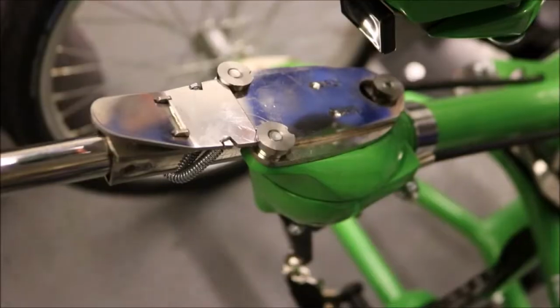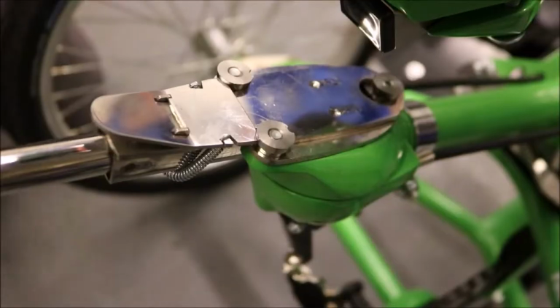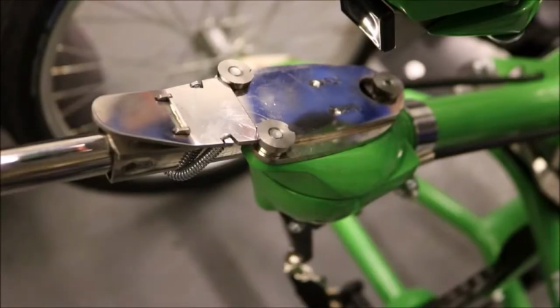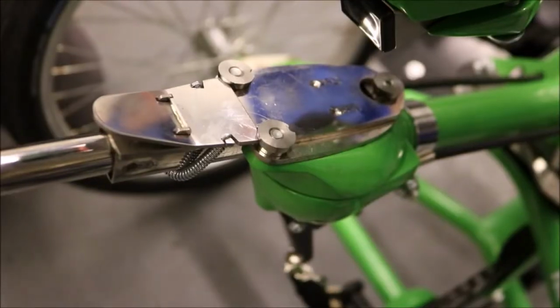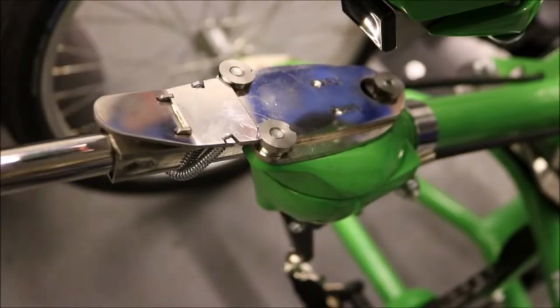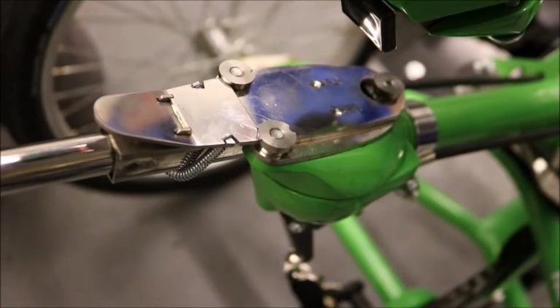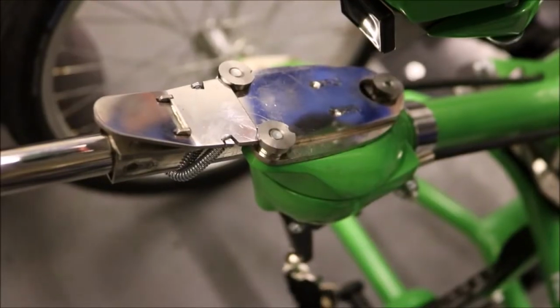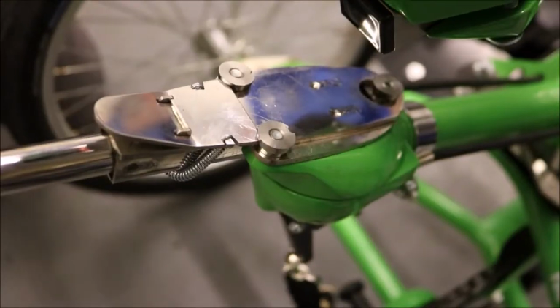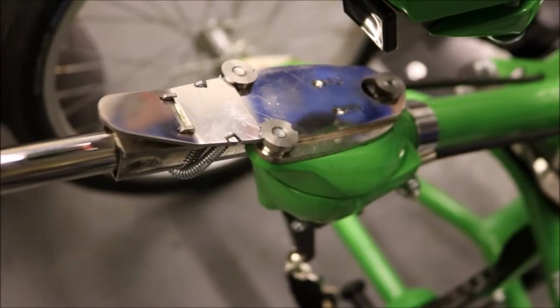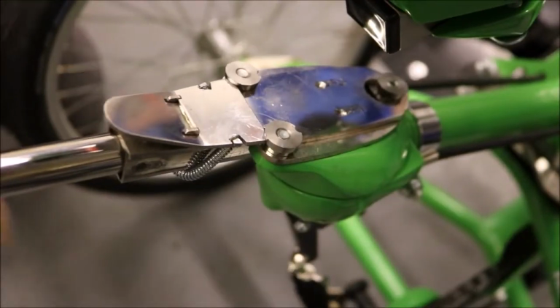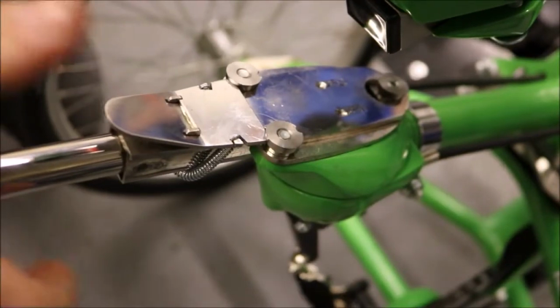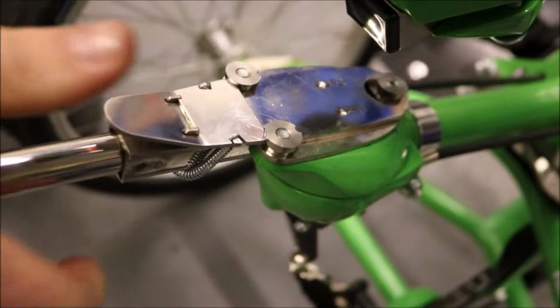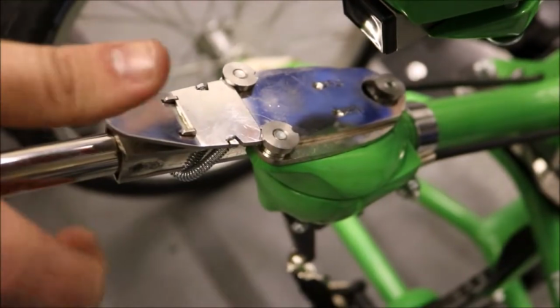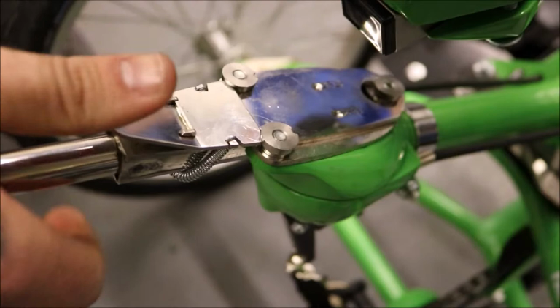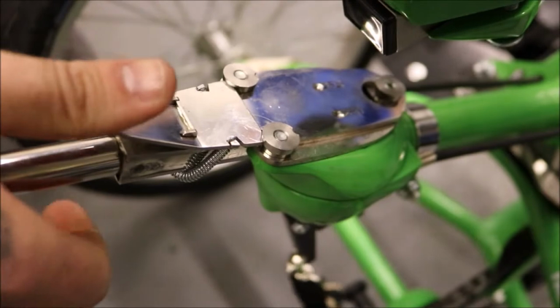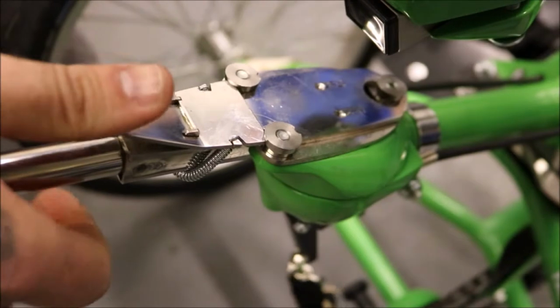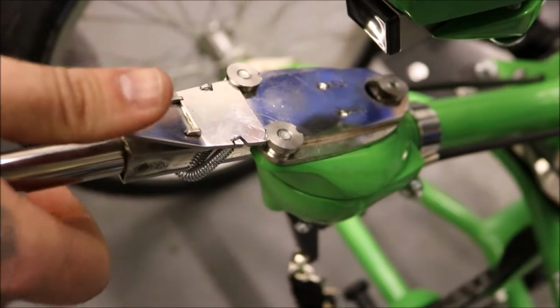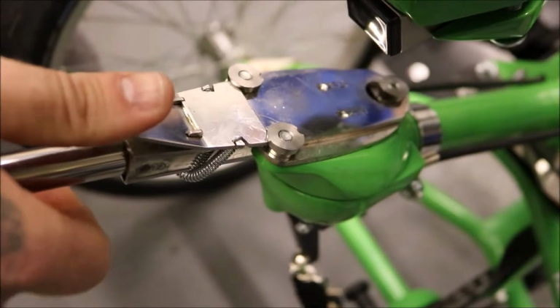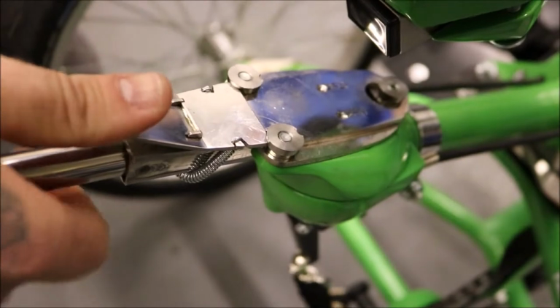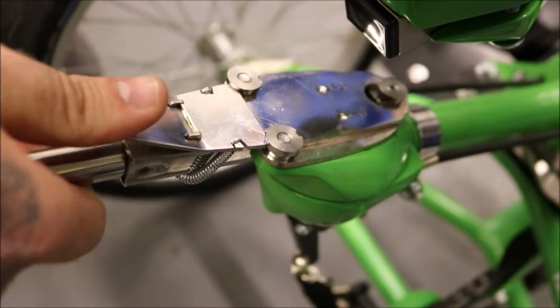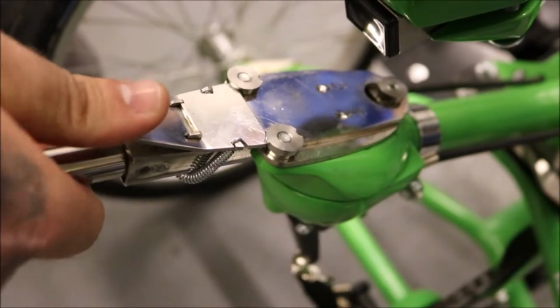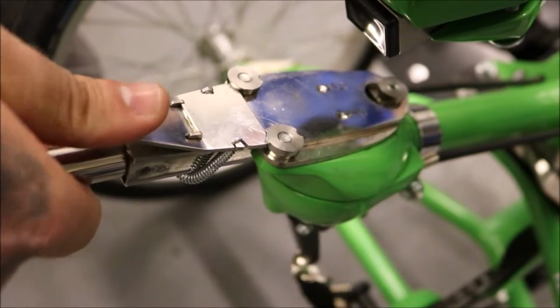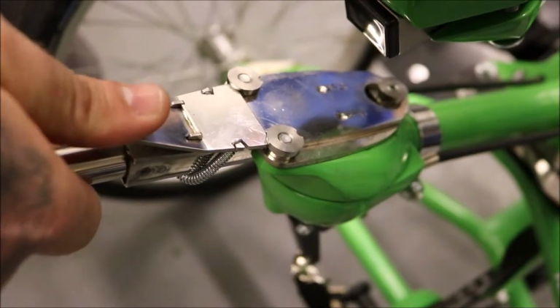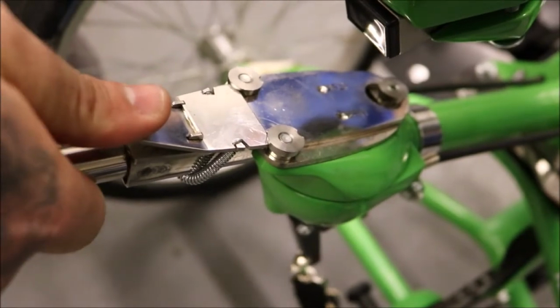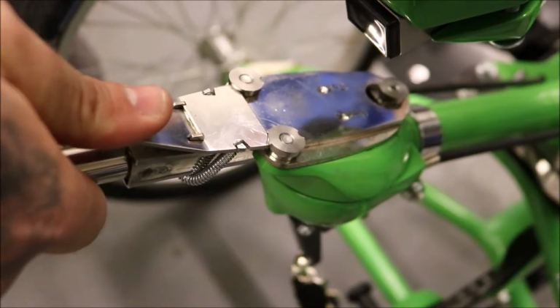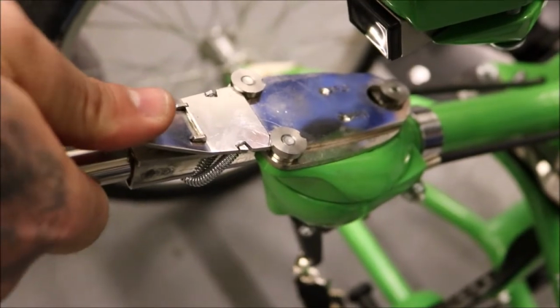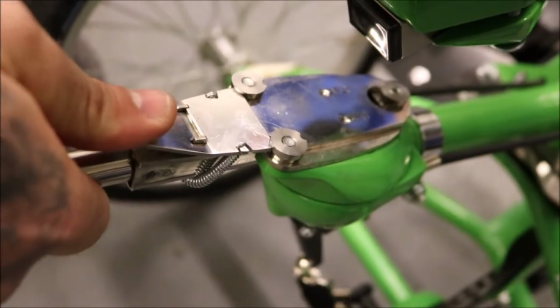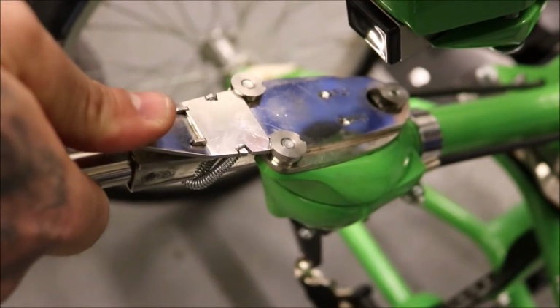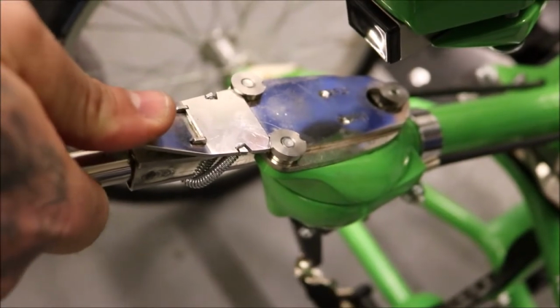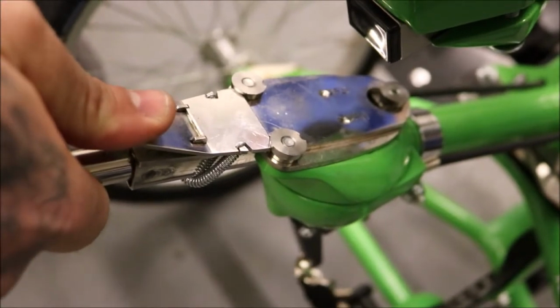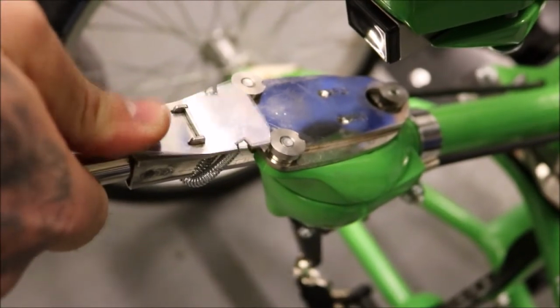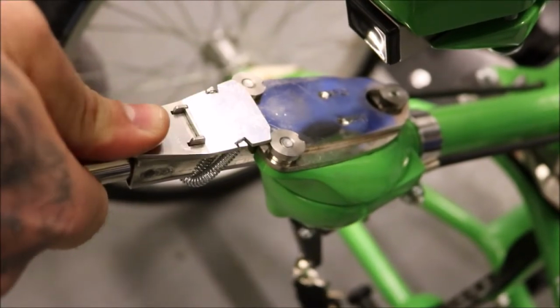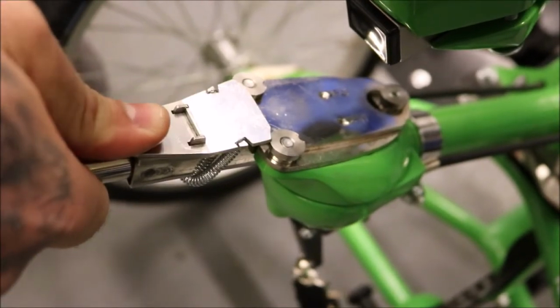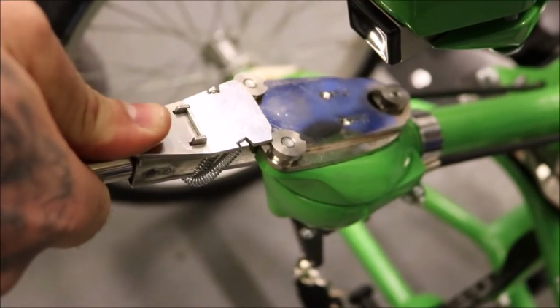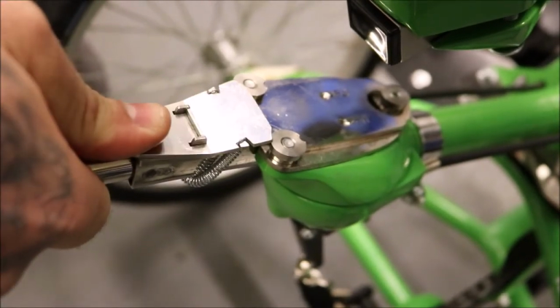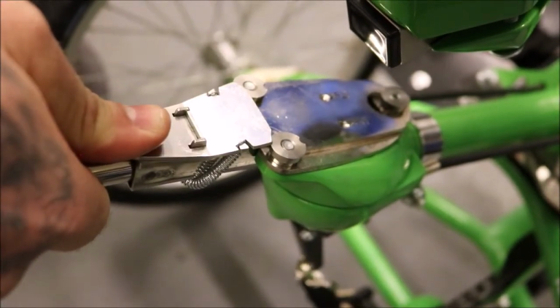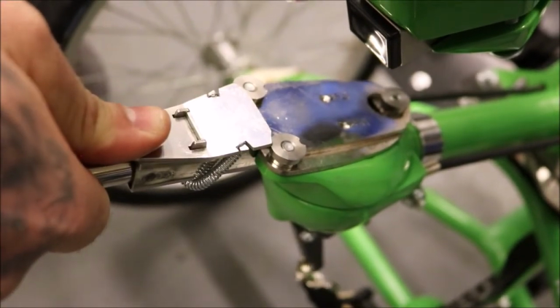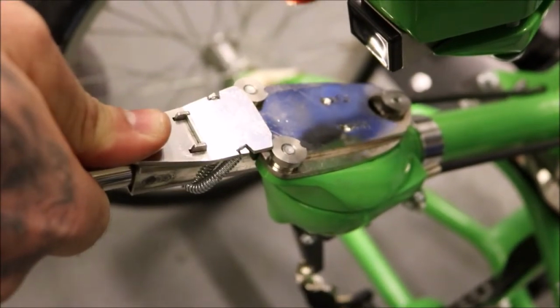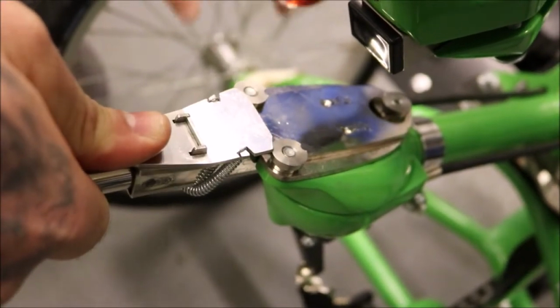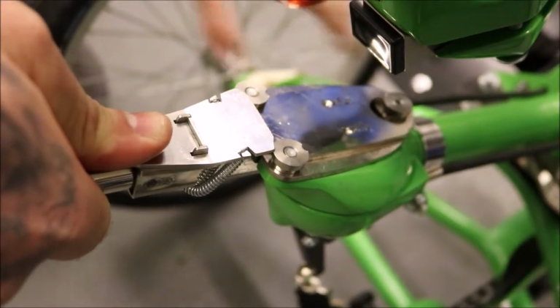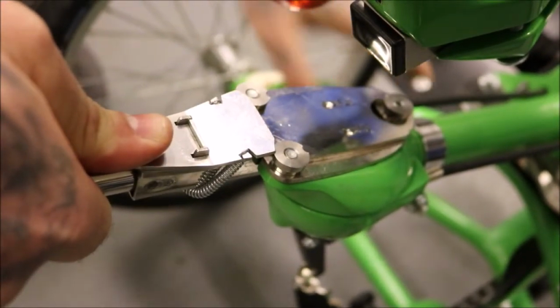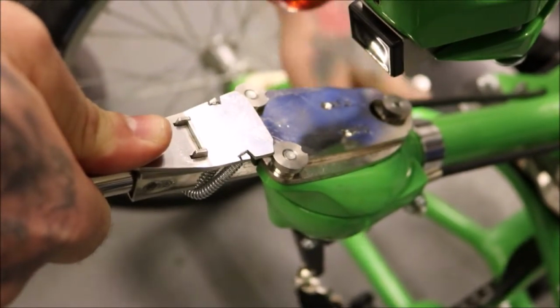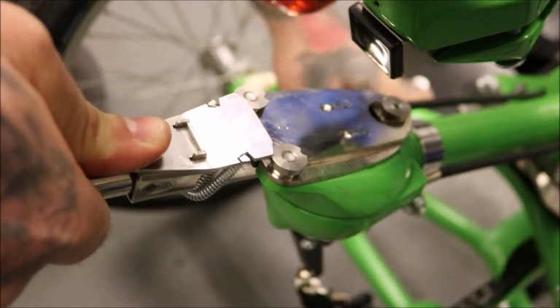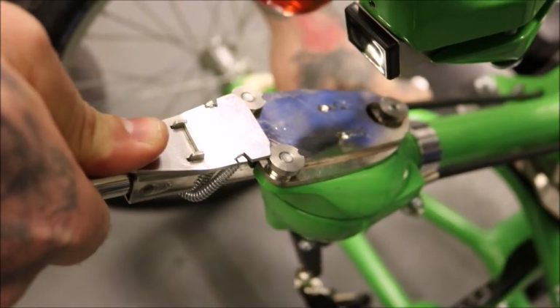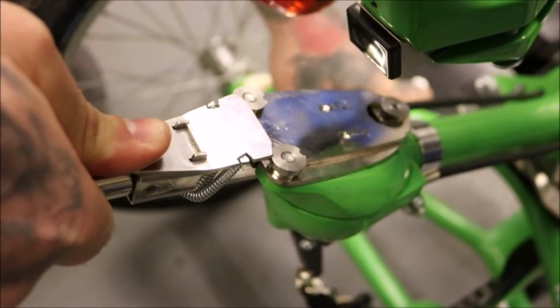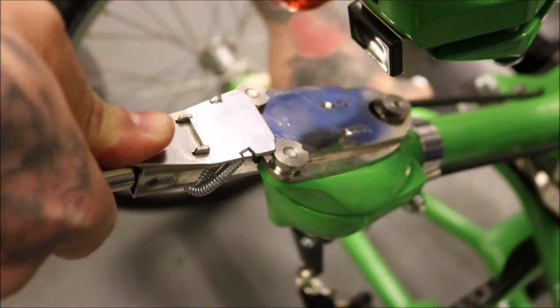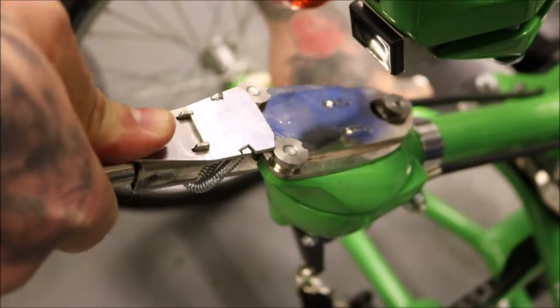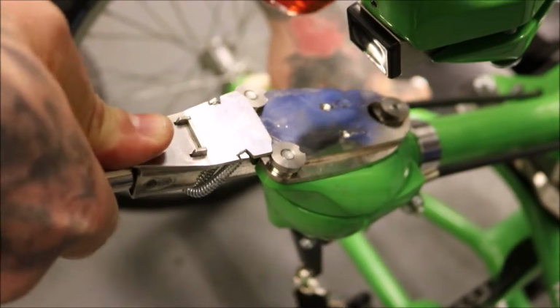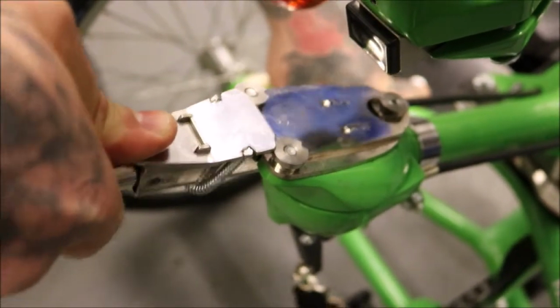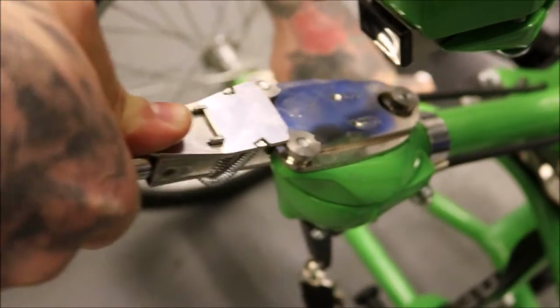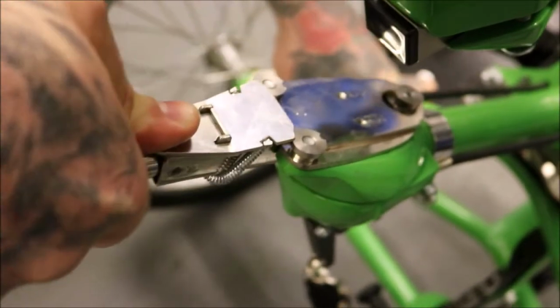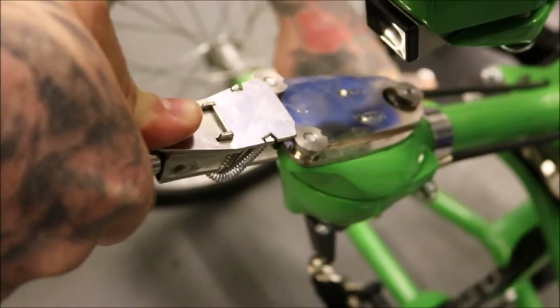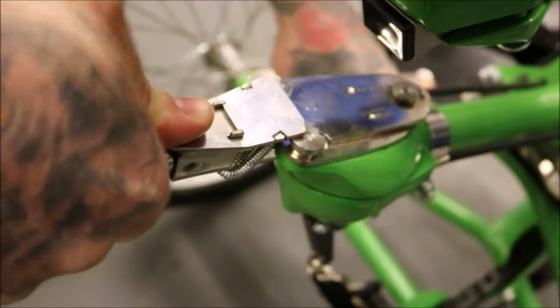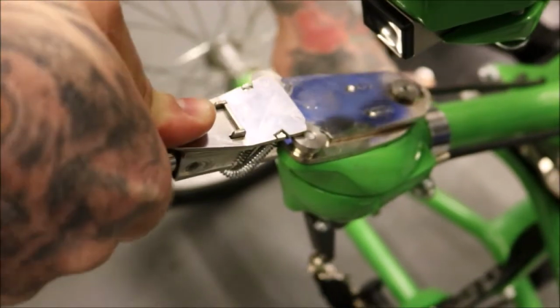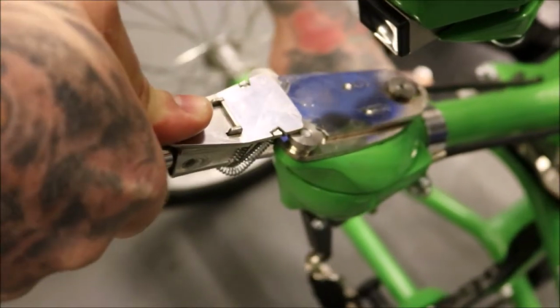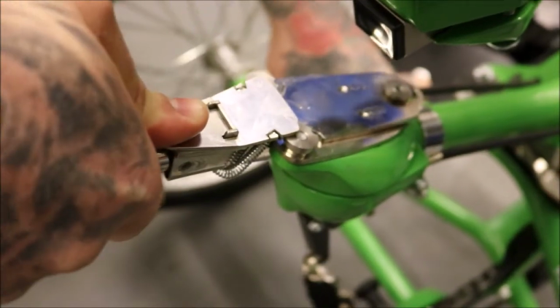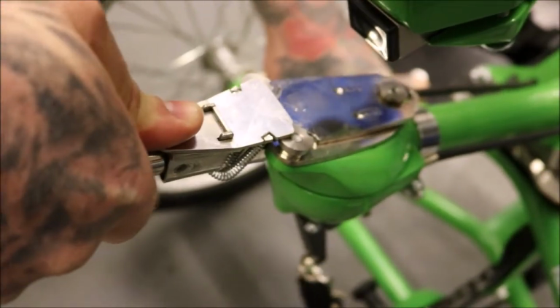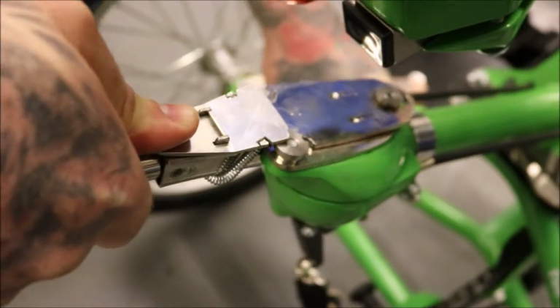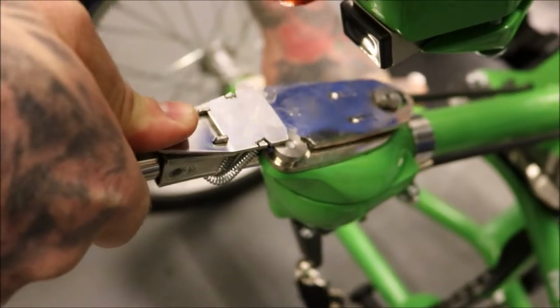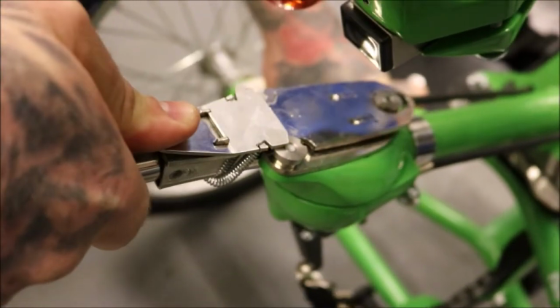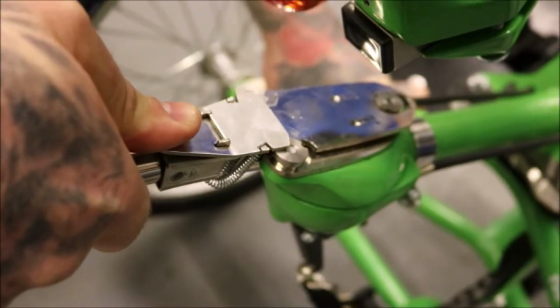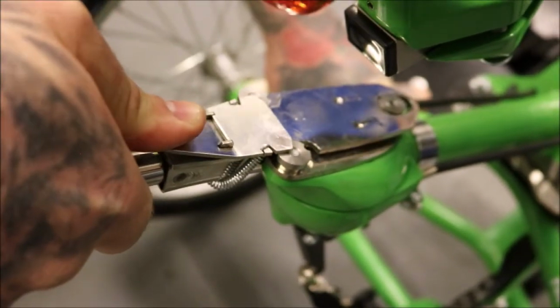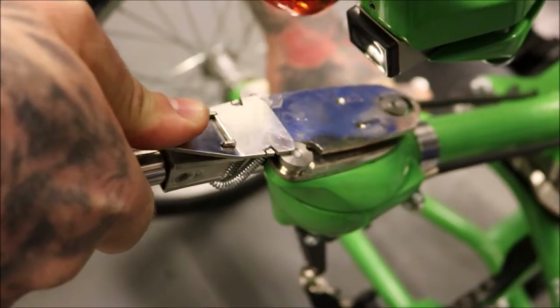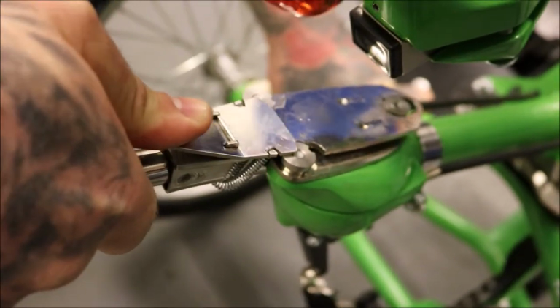To remove the carry control, push down with your thumb on the back plate and slide it forward.